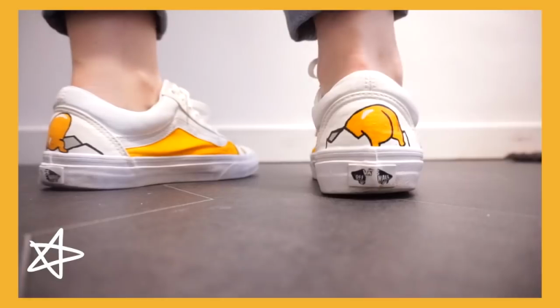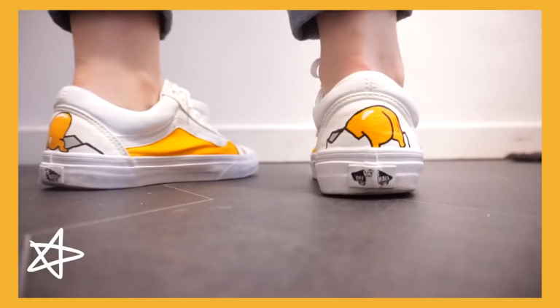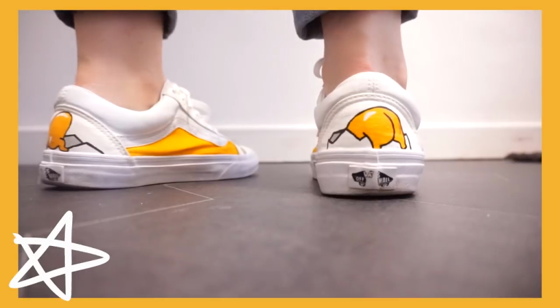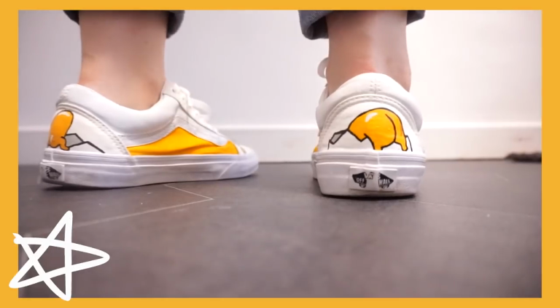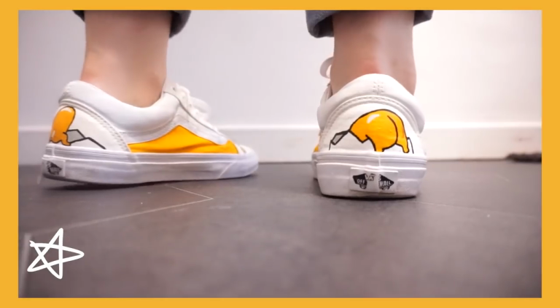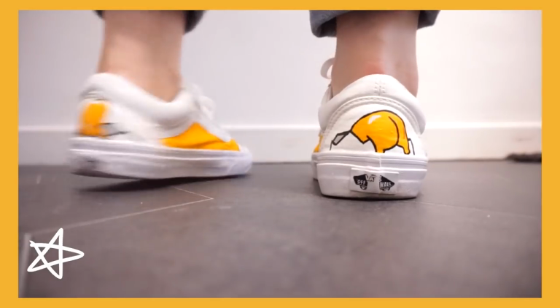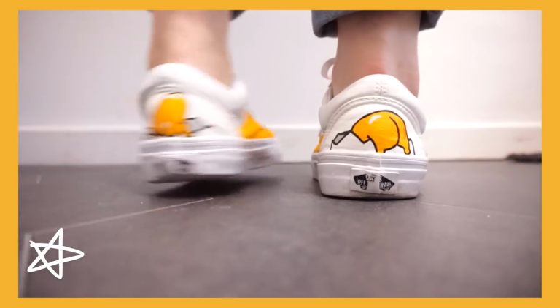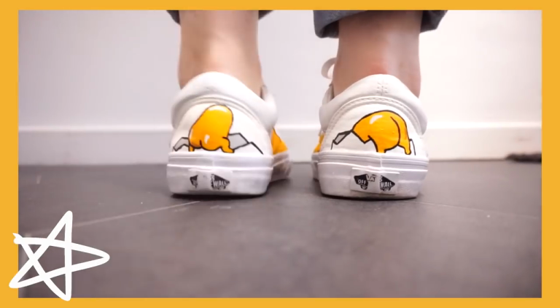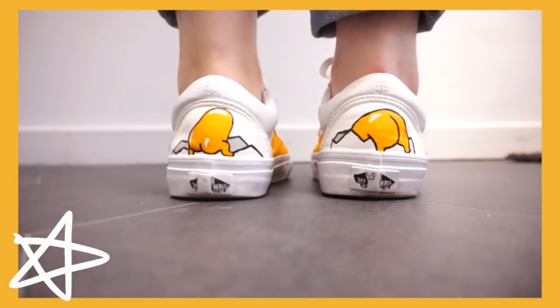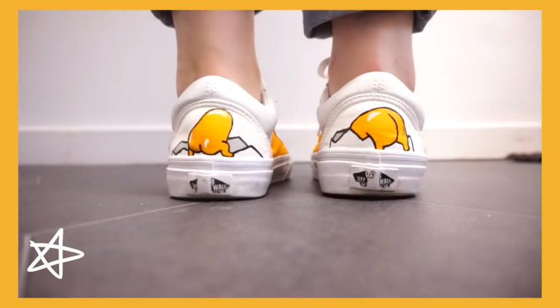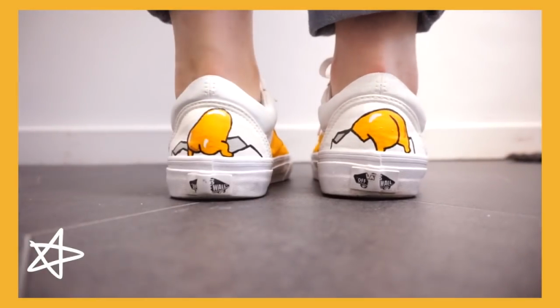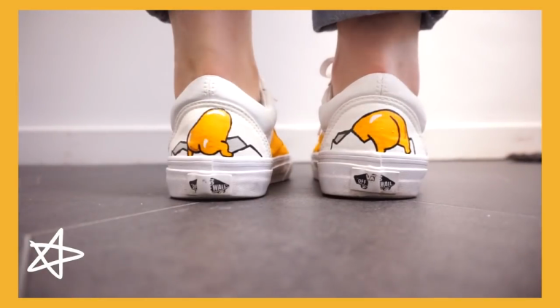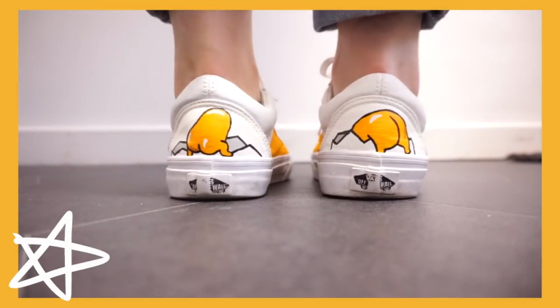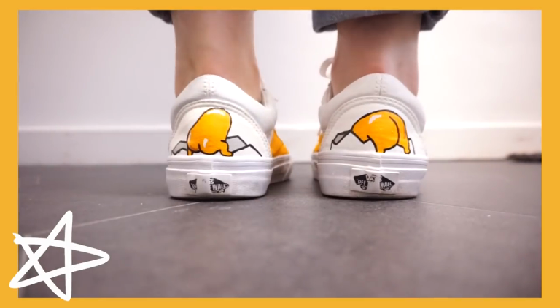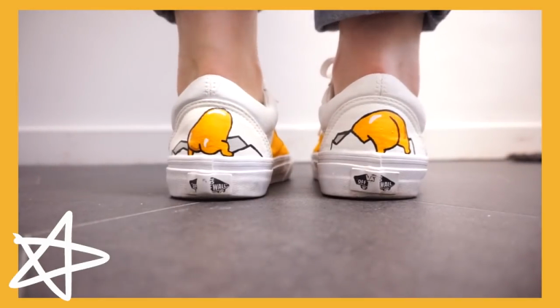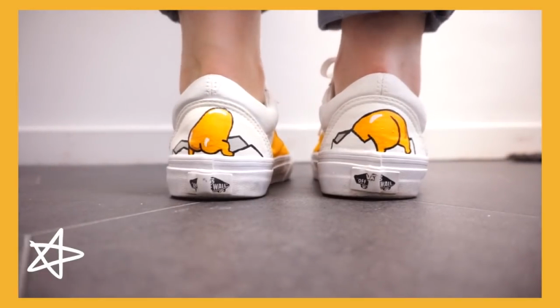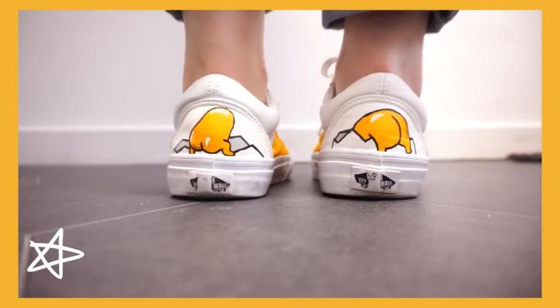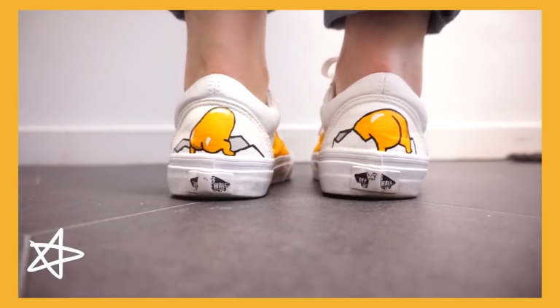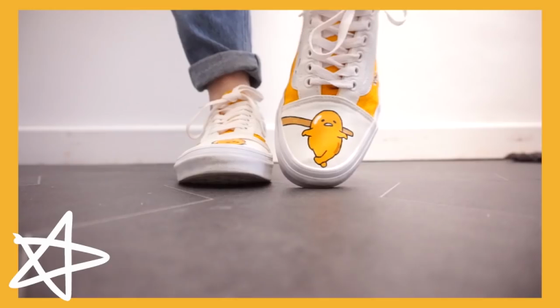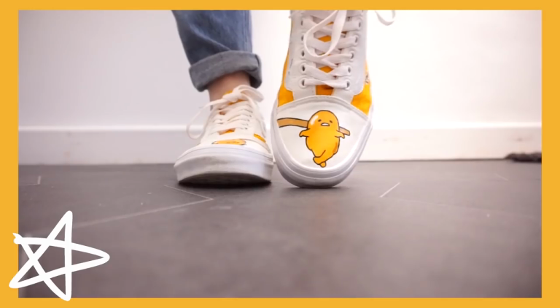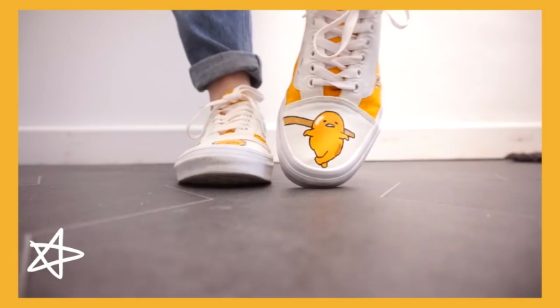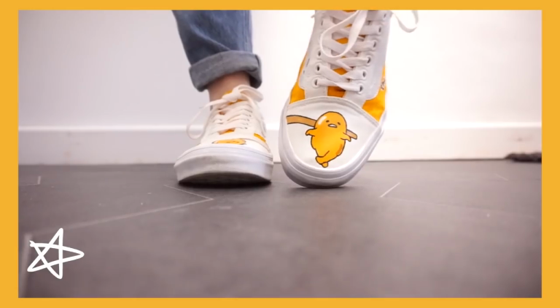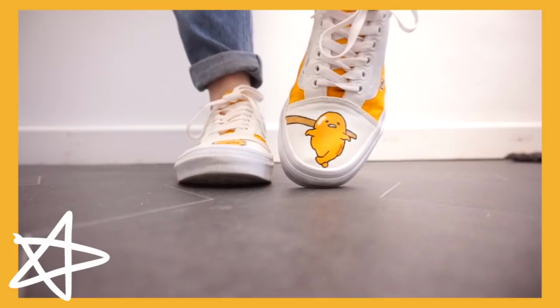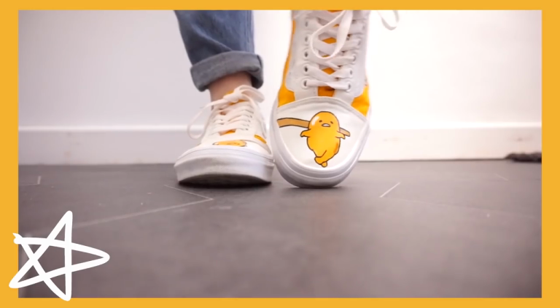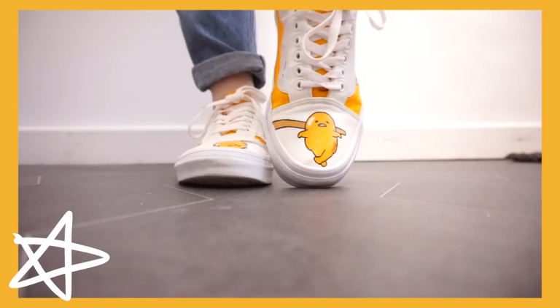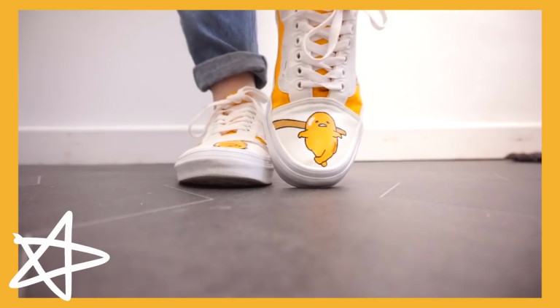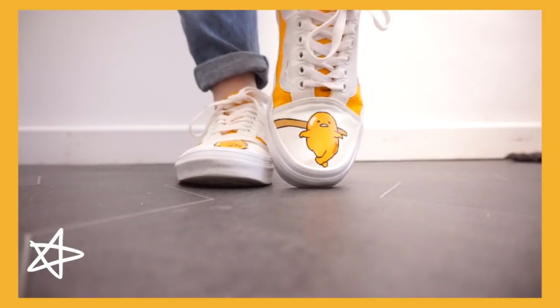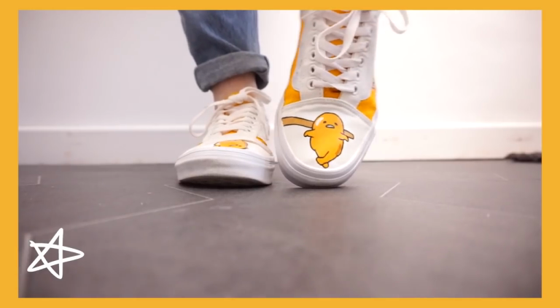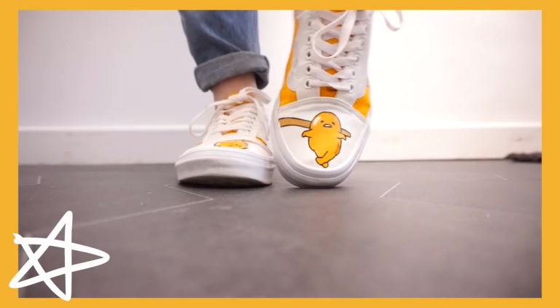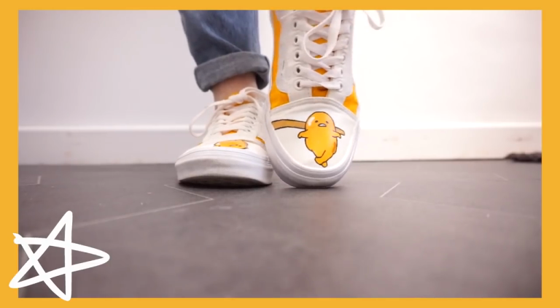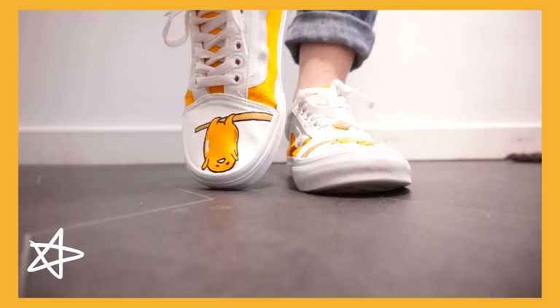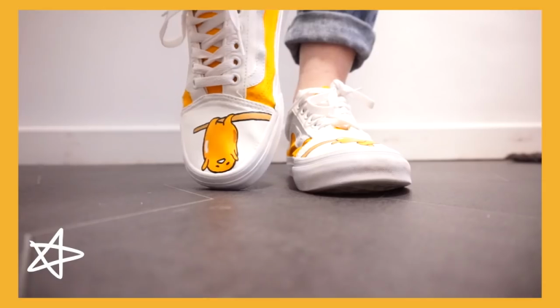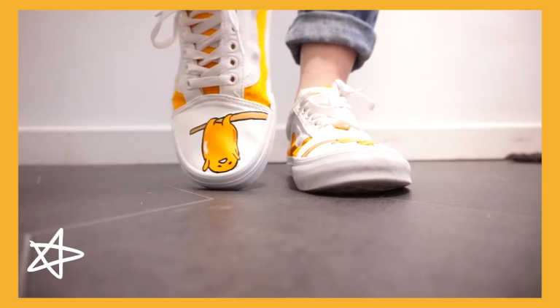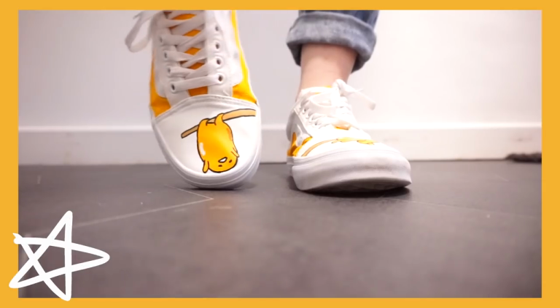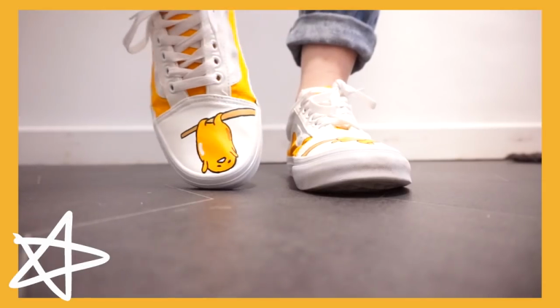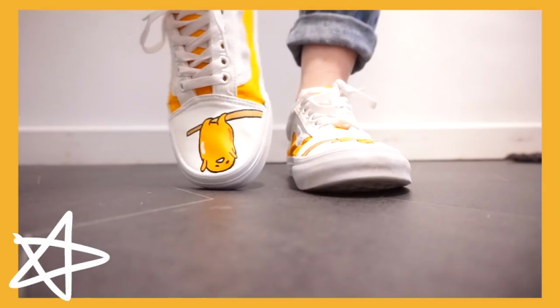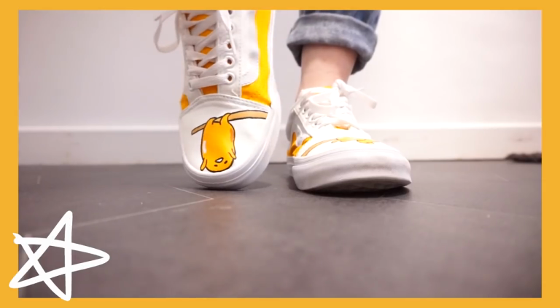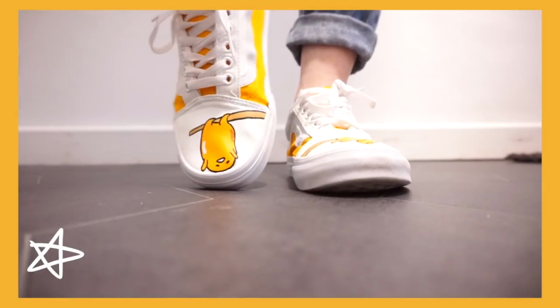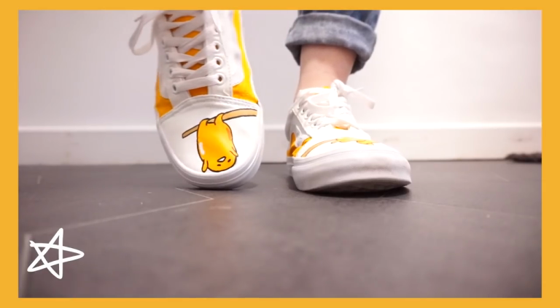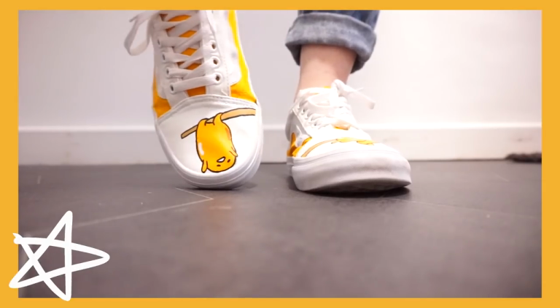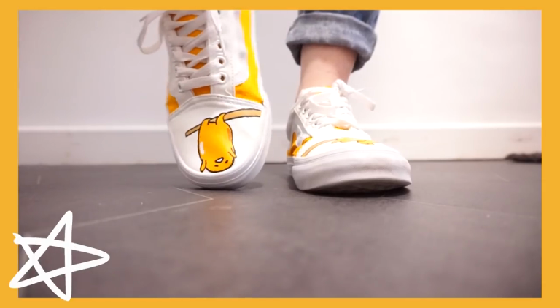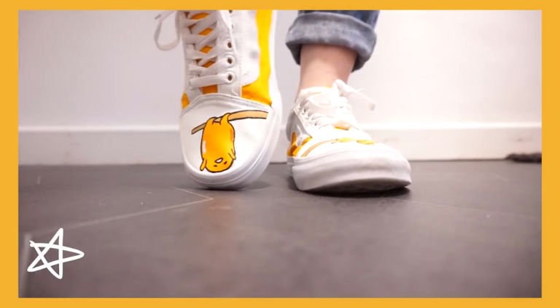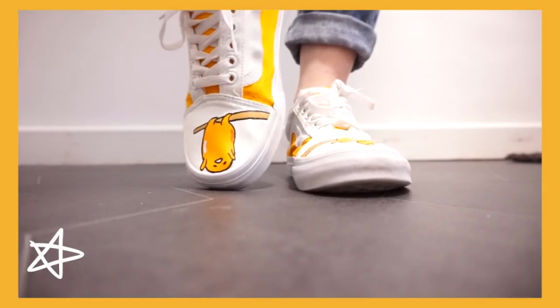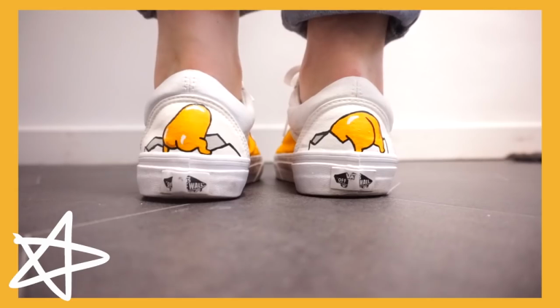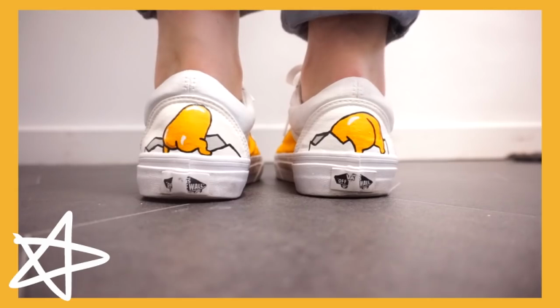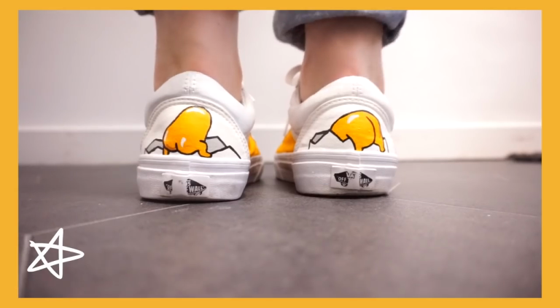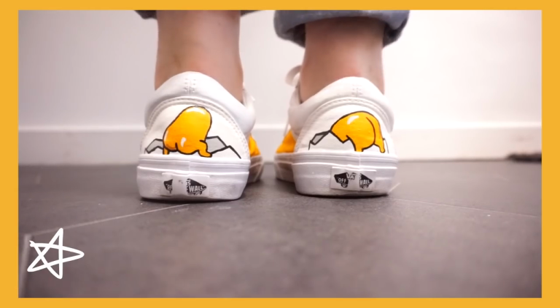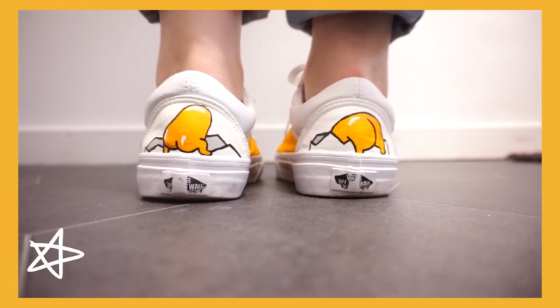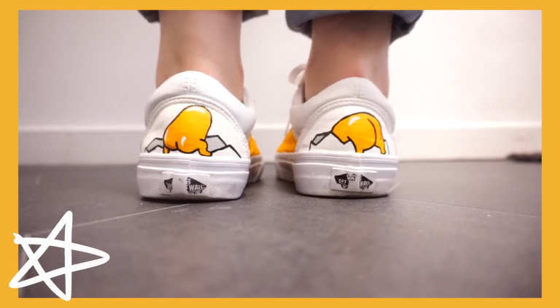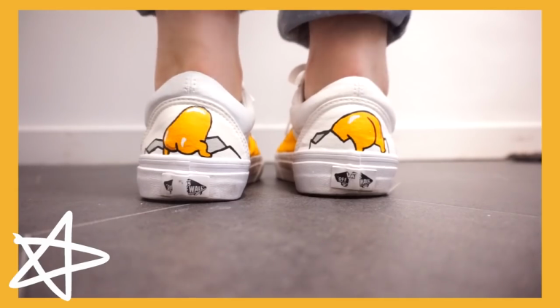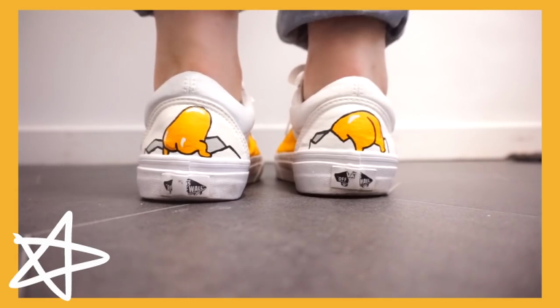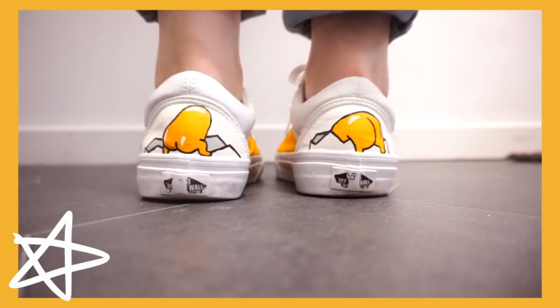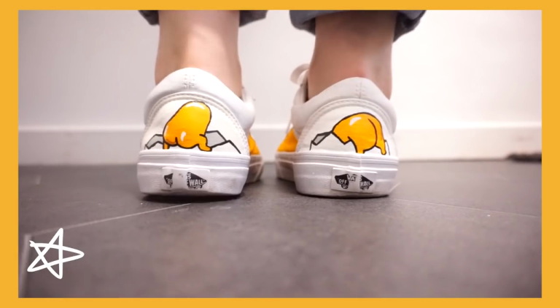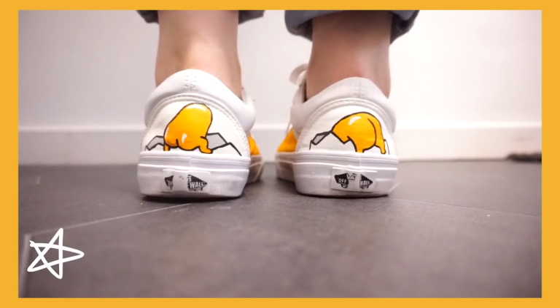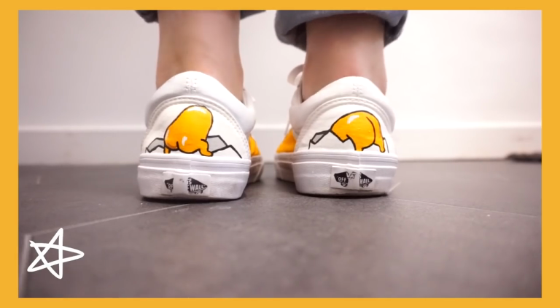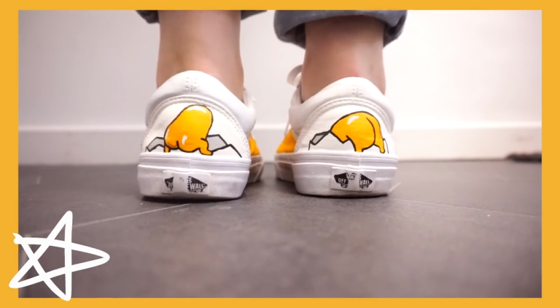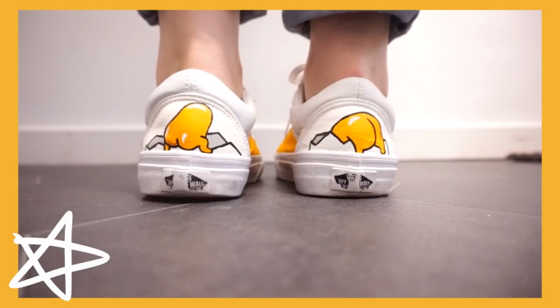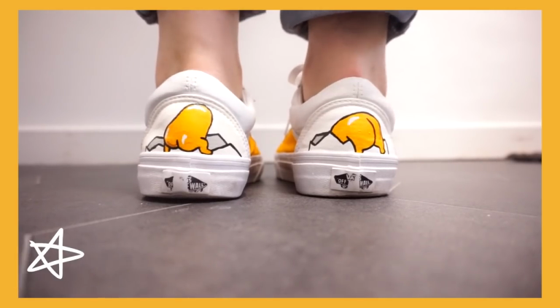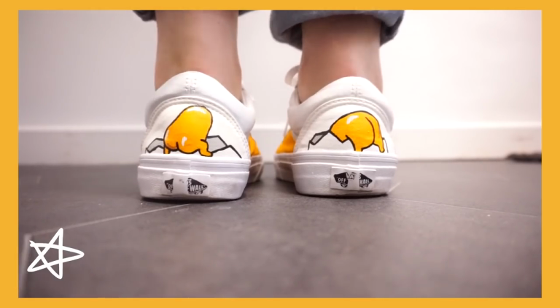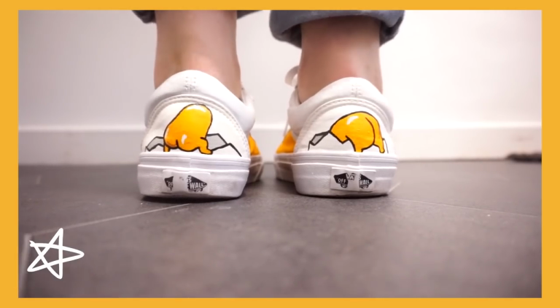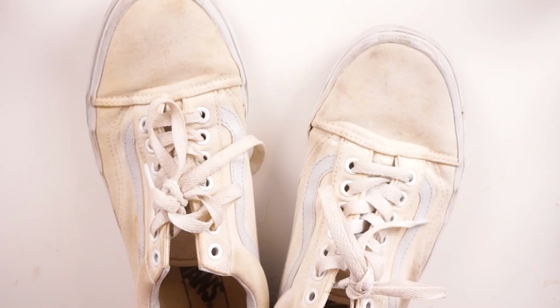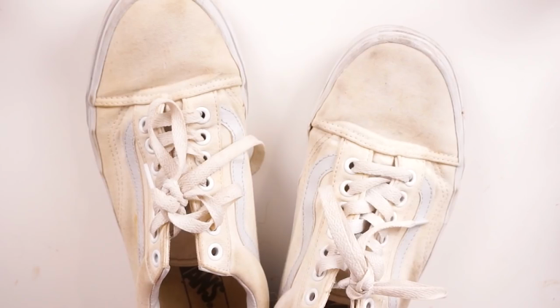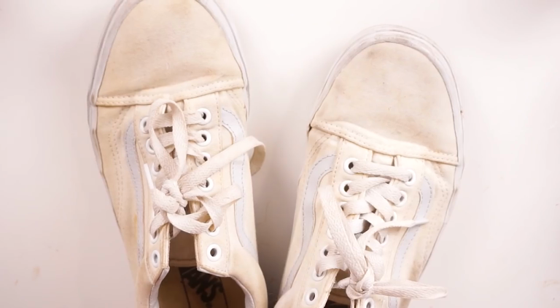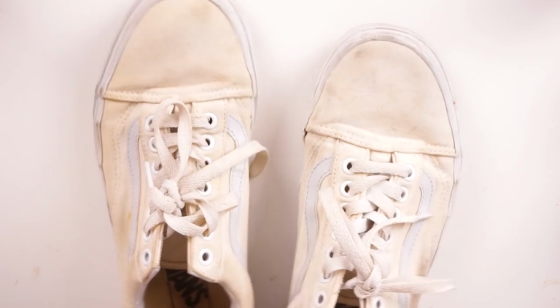Hello everybody, welcome back to my channel. In today's video I'm going to show you how I made these little custom Gudetama inspired Vans.